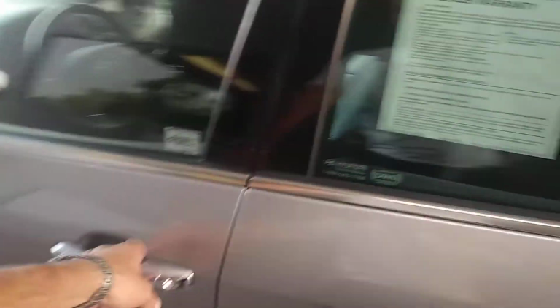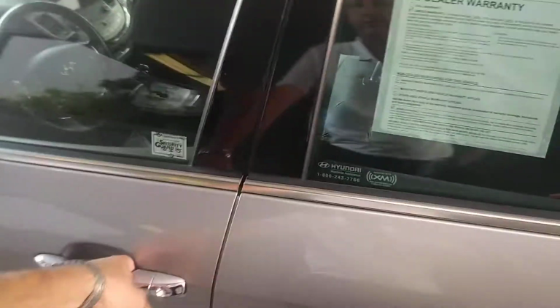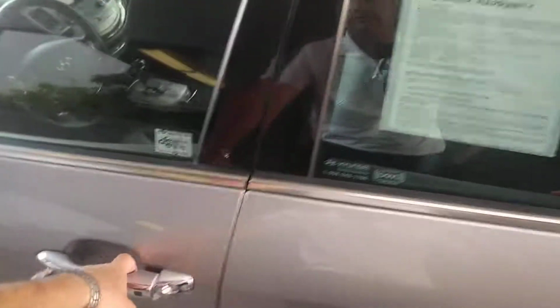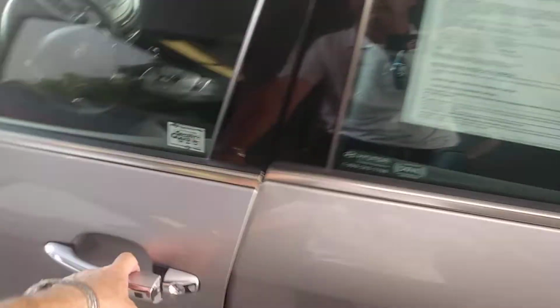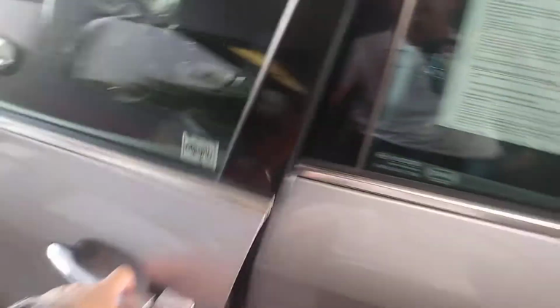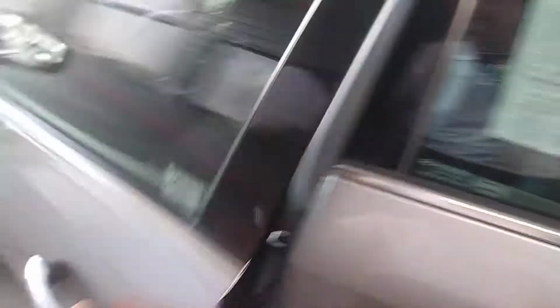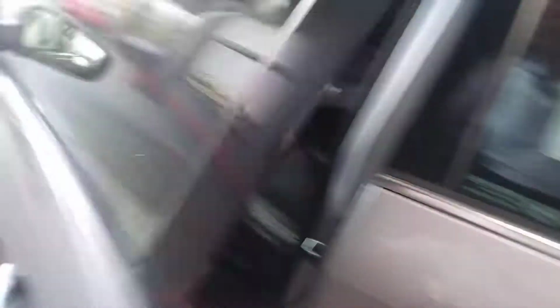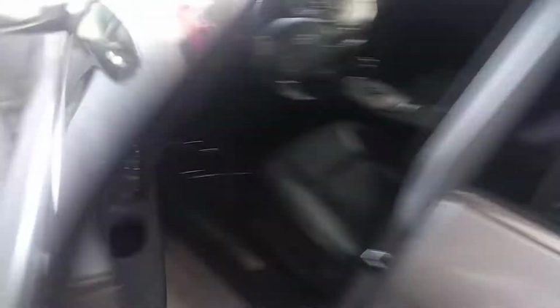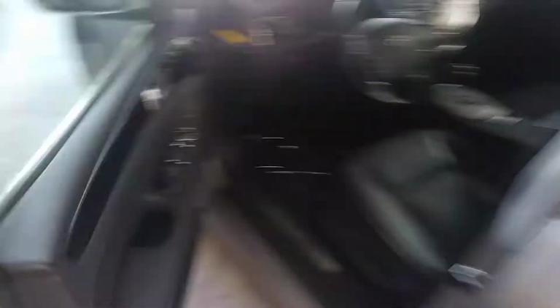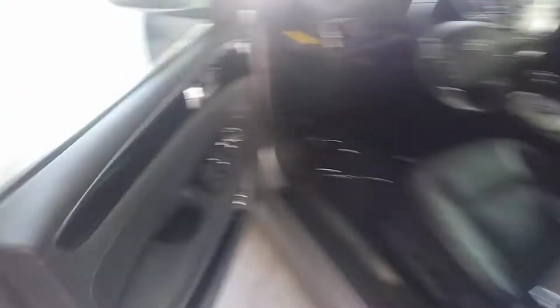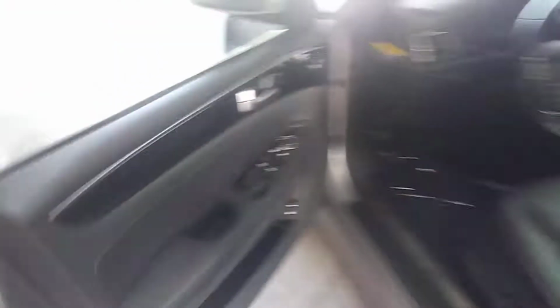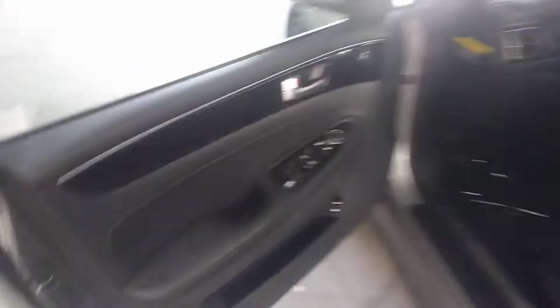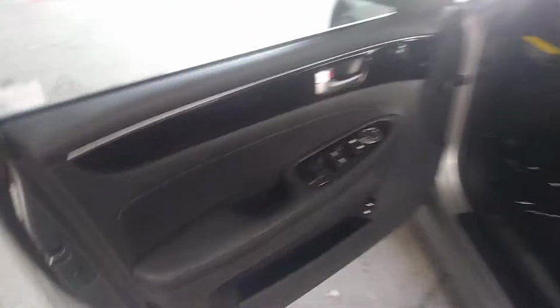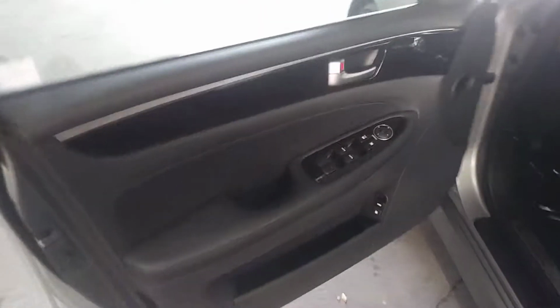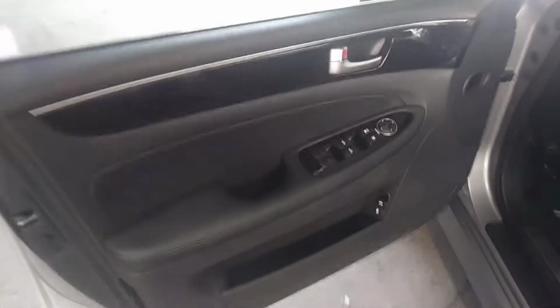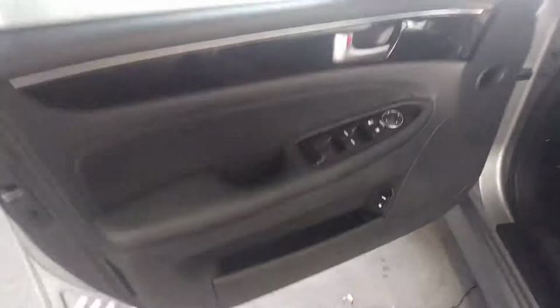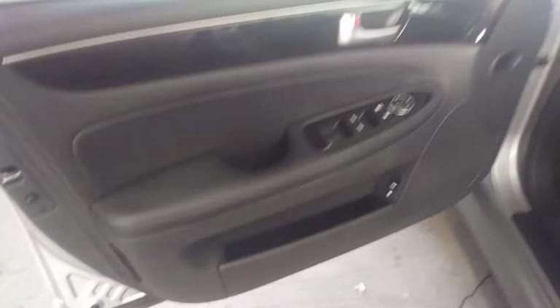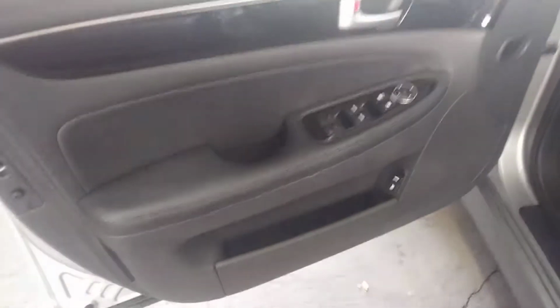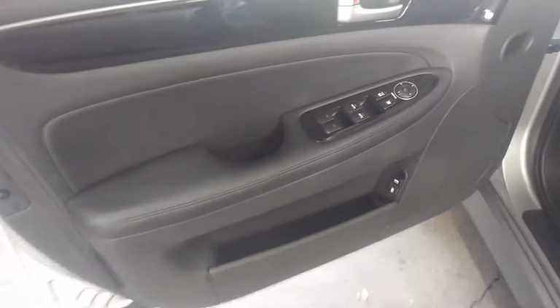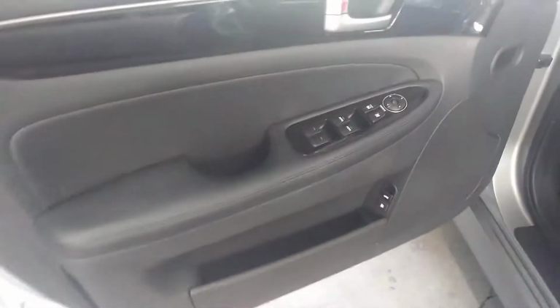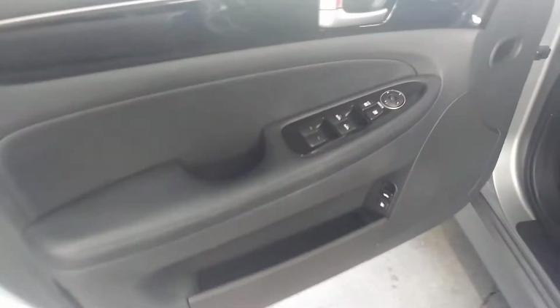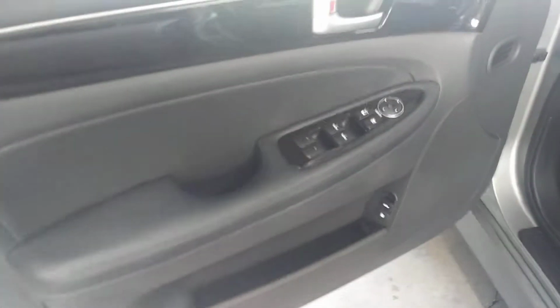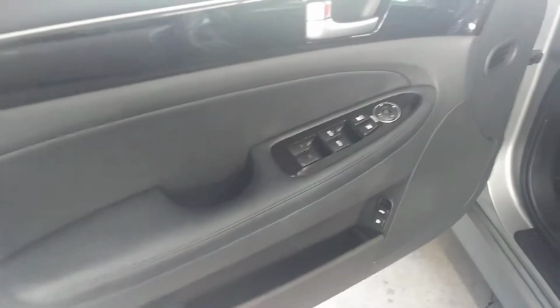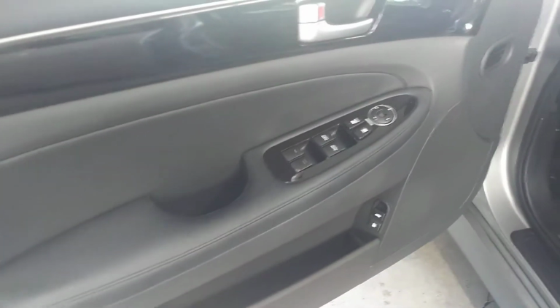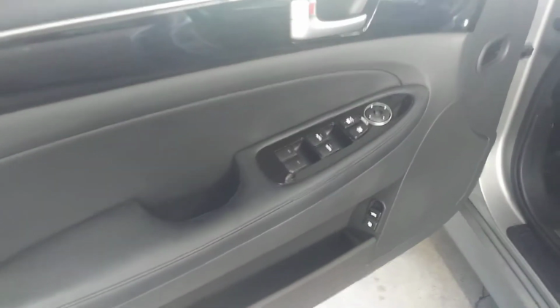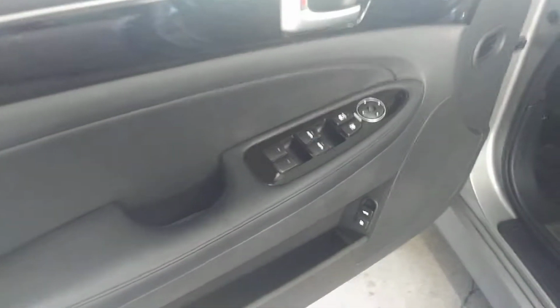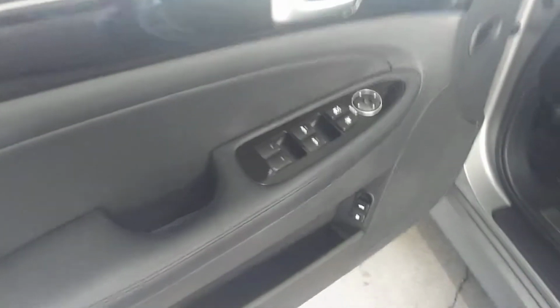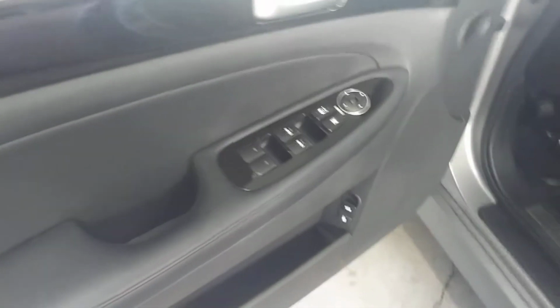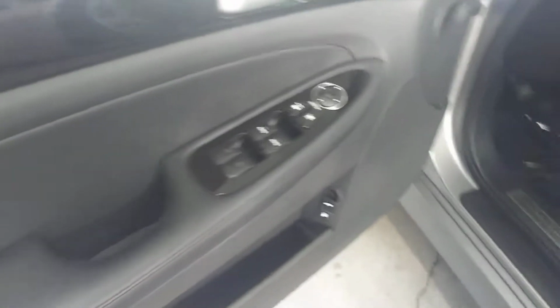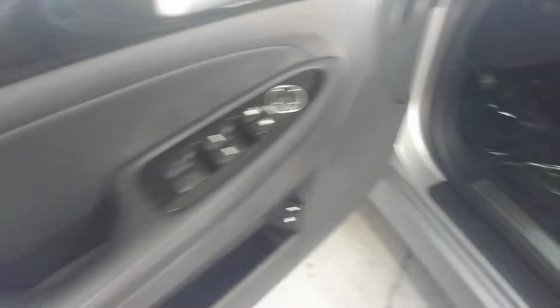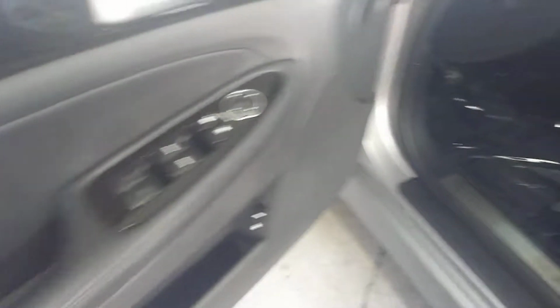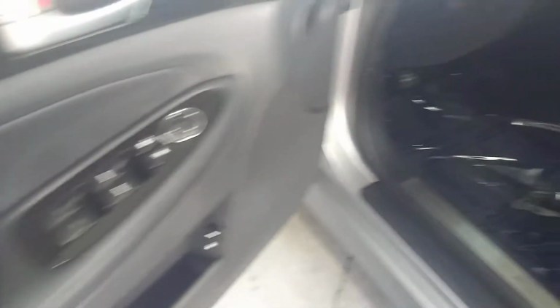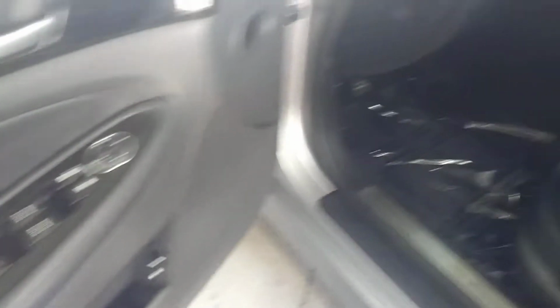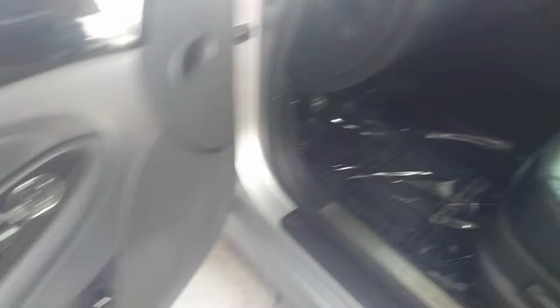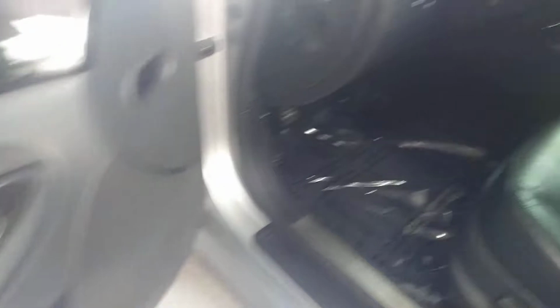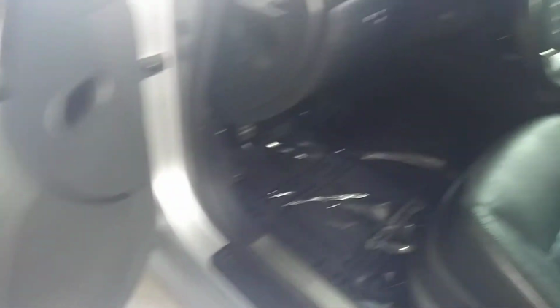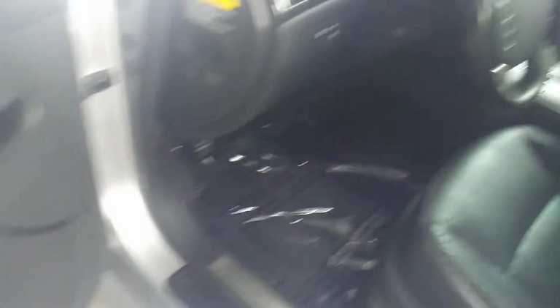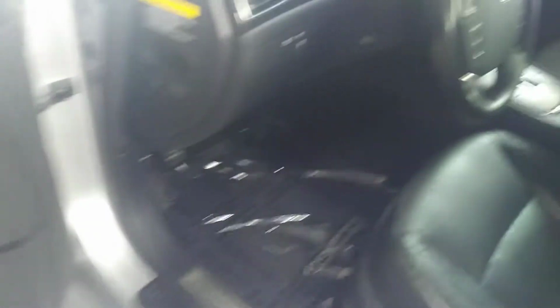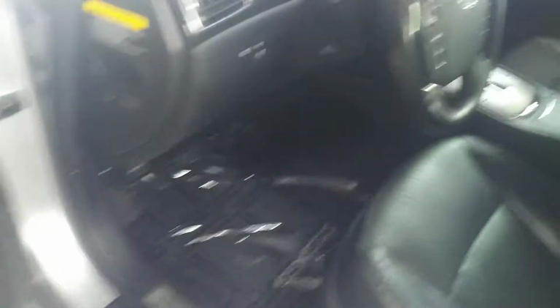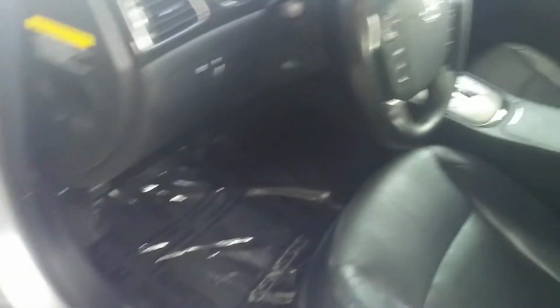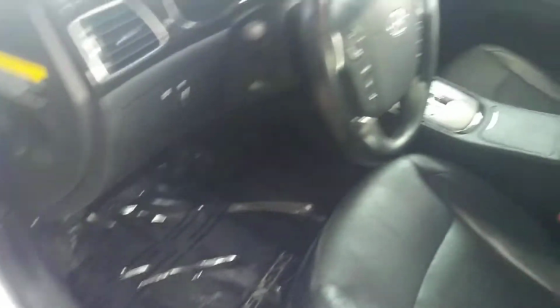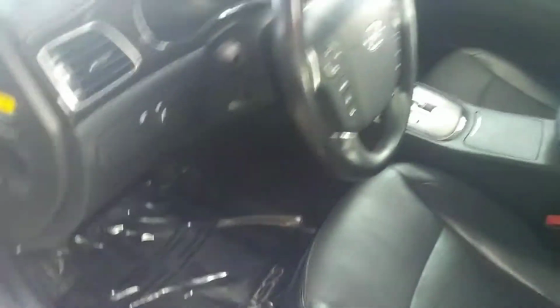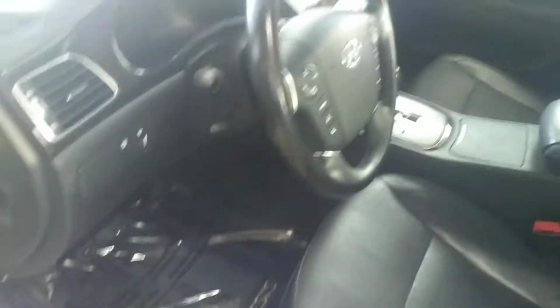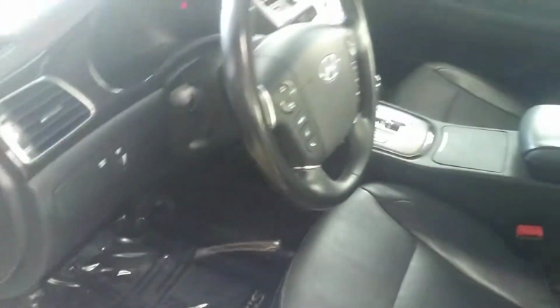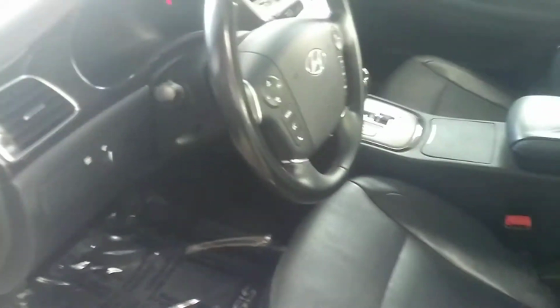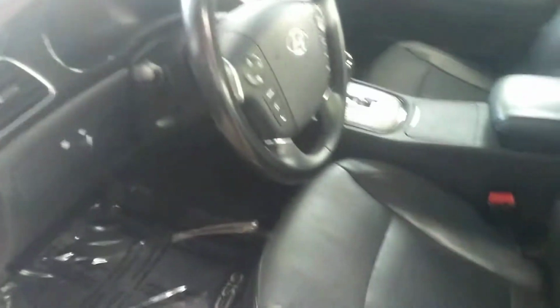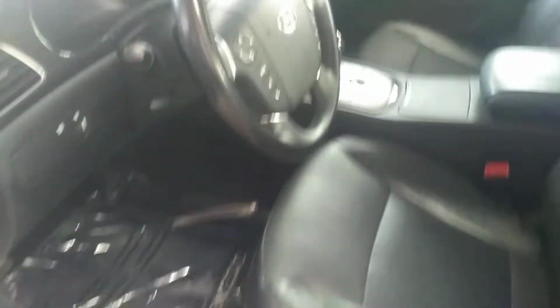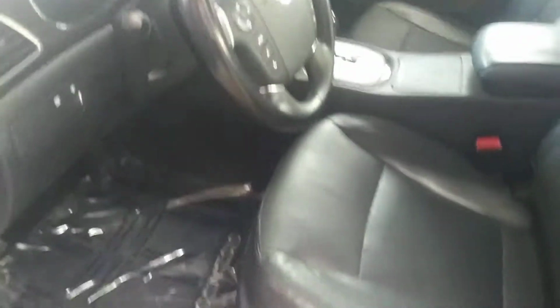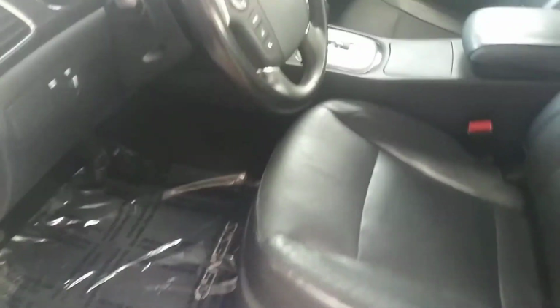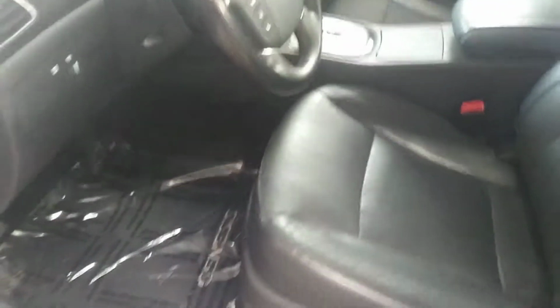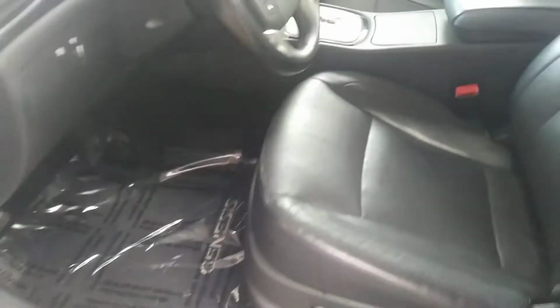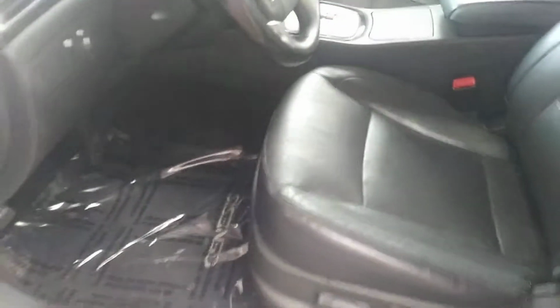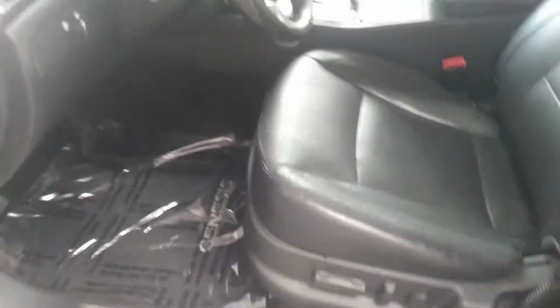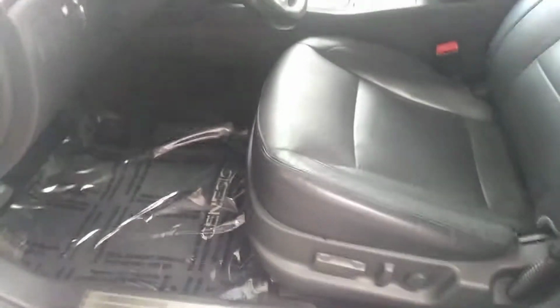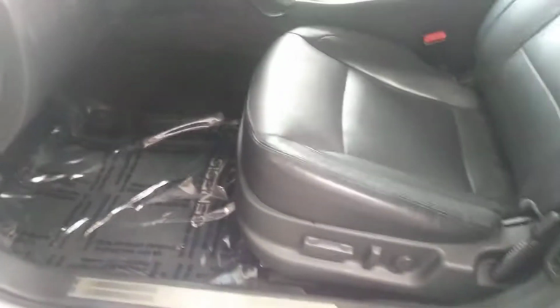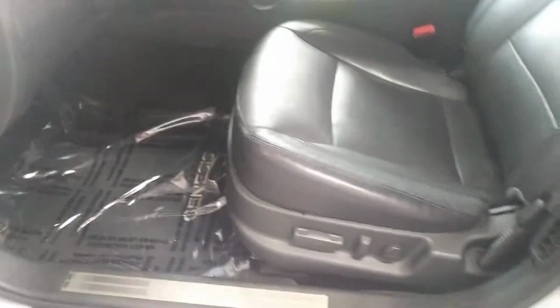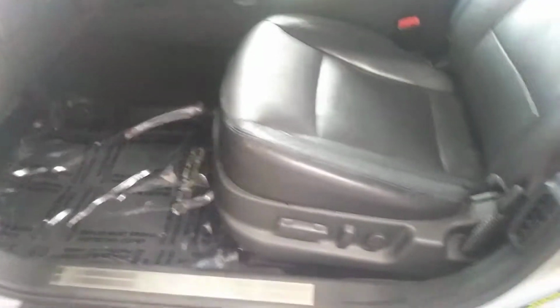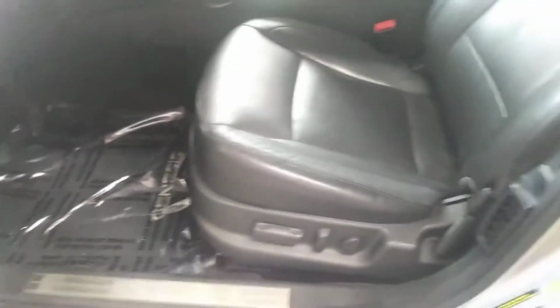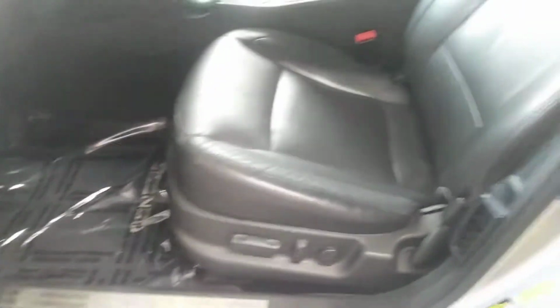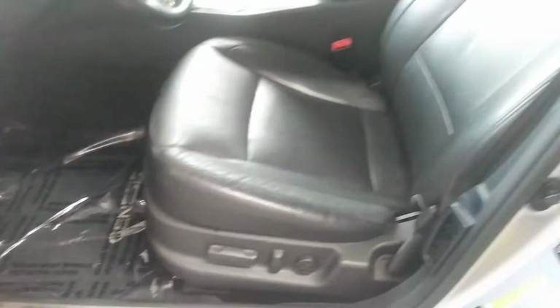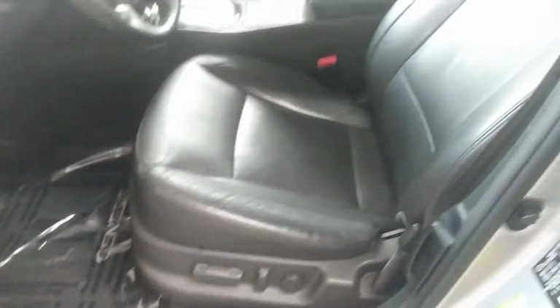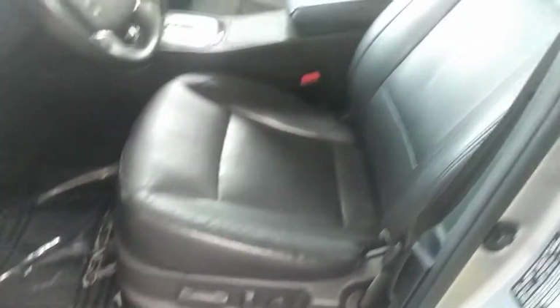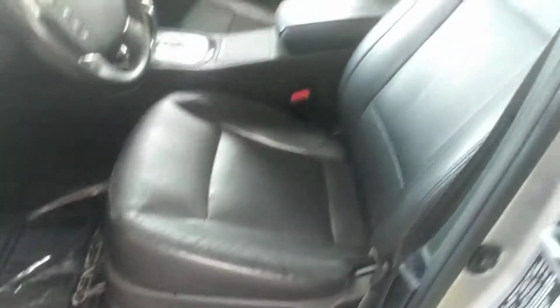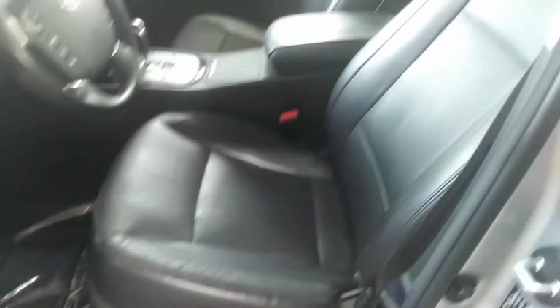Keyless entry, keyless start. Leather steering wheel. It's got Bluetooth.